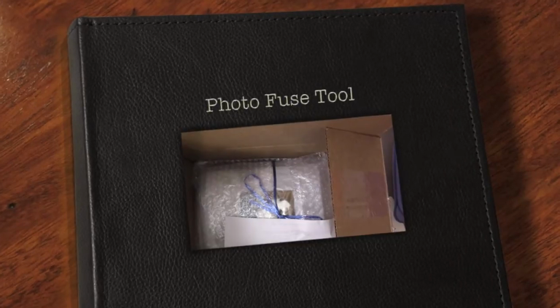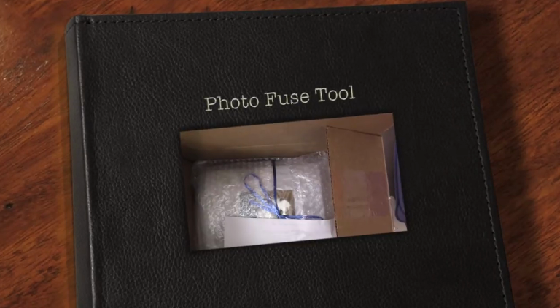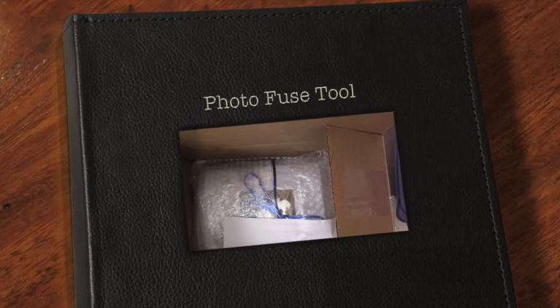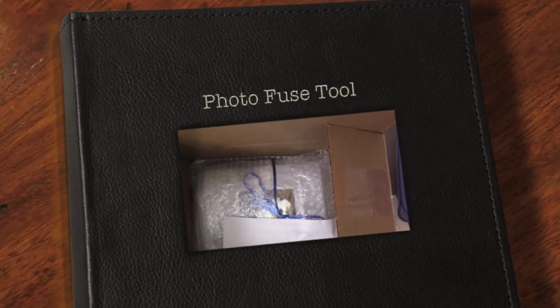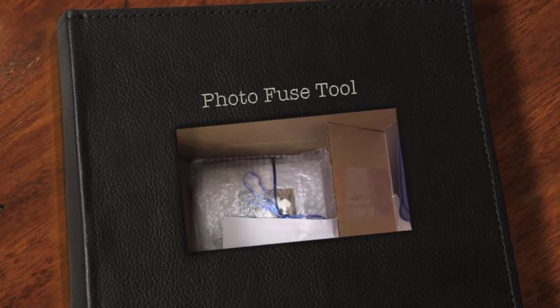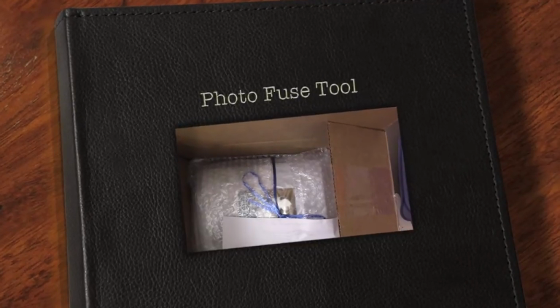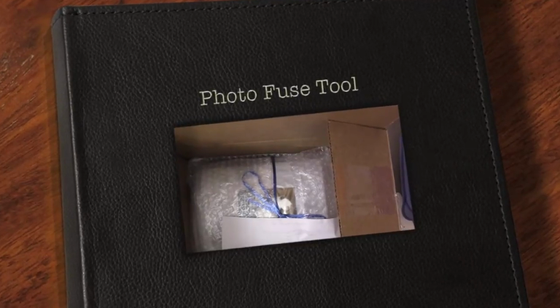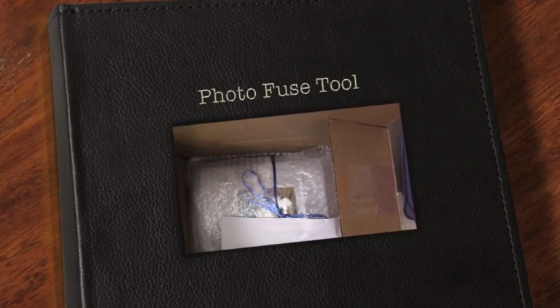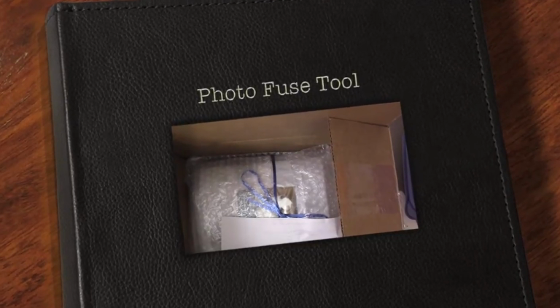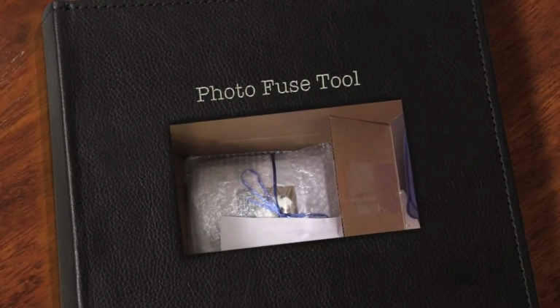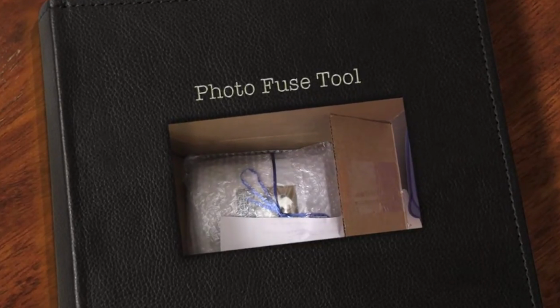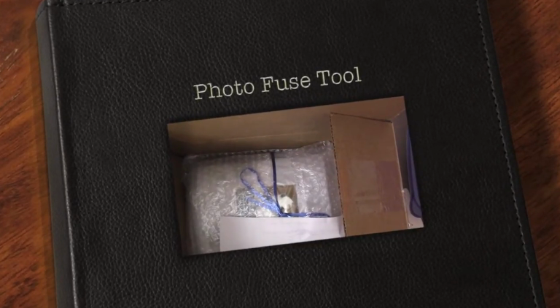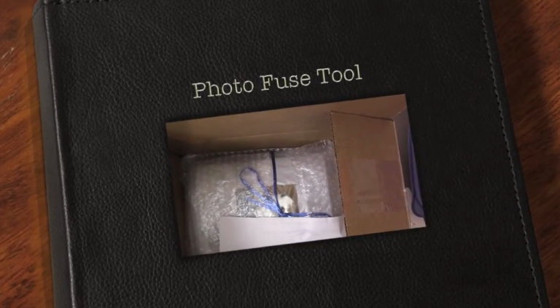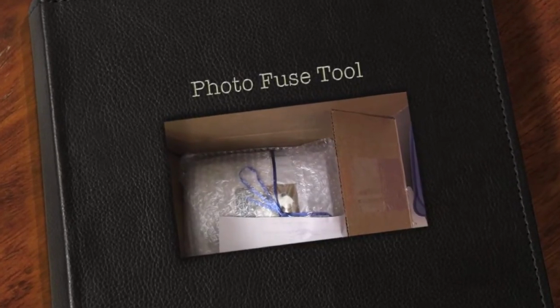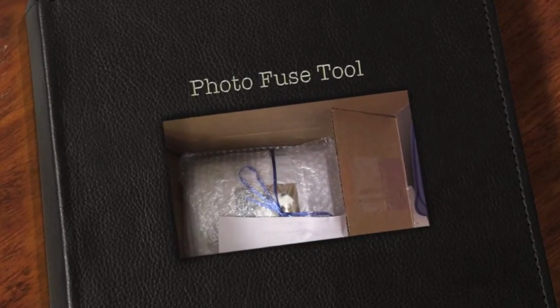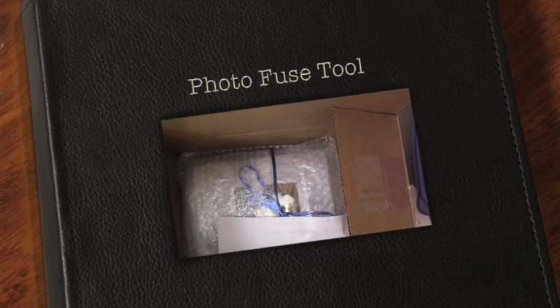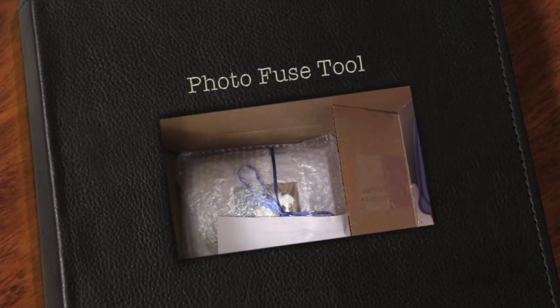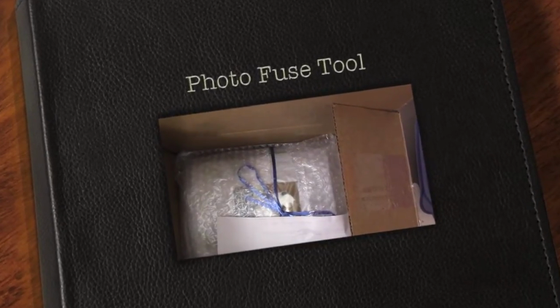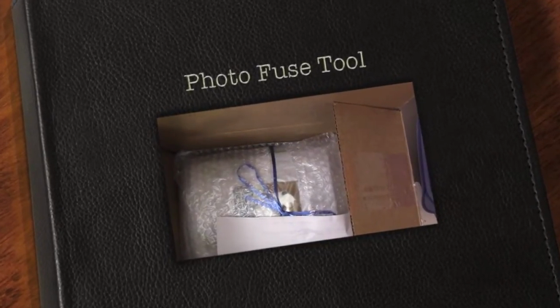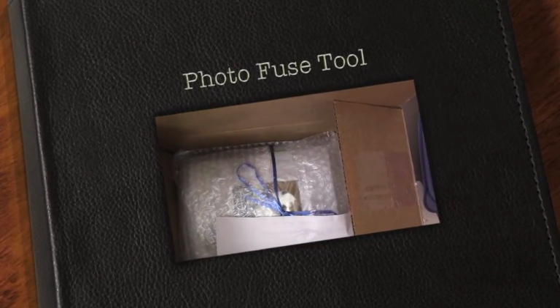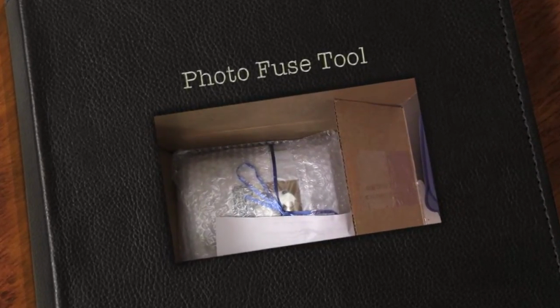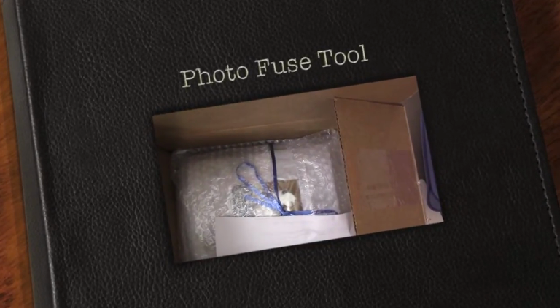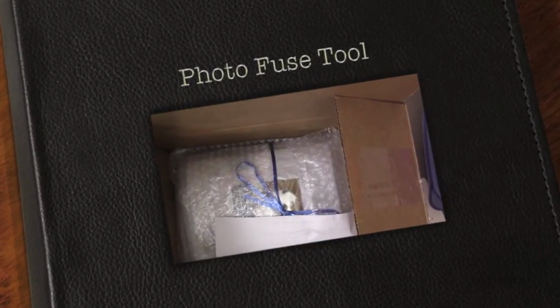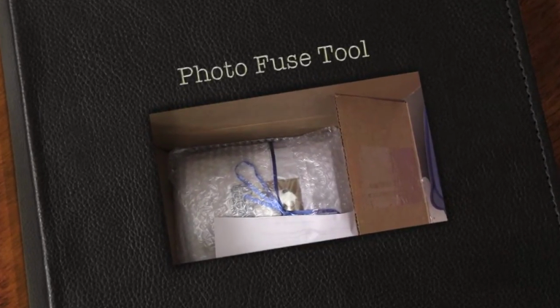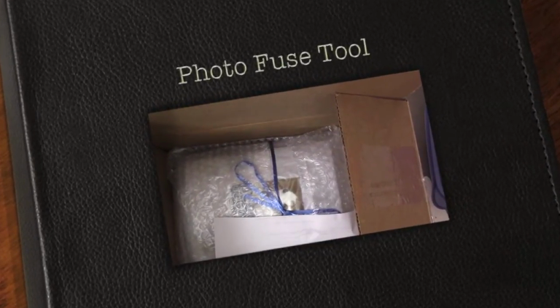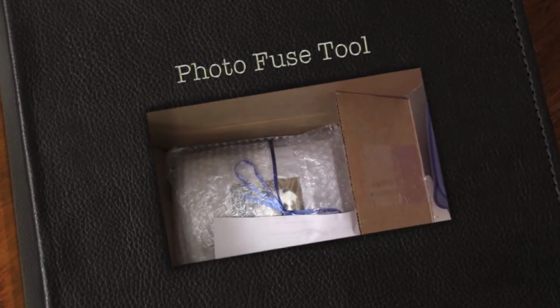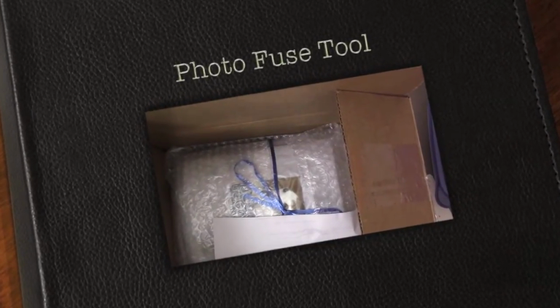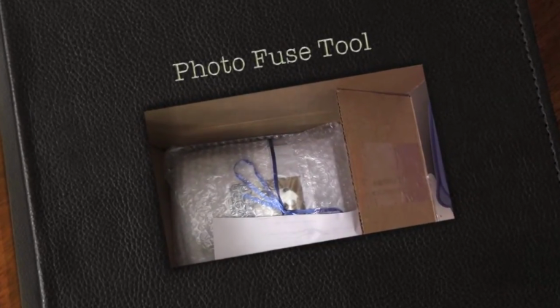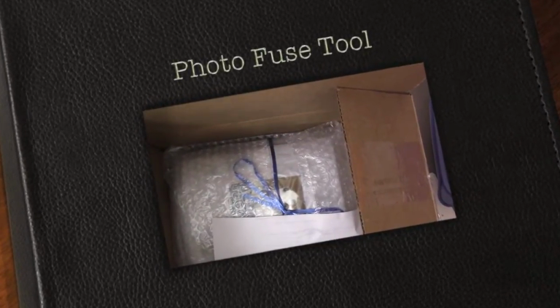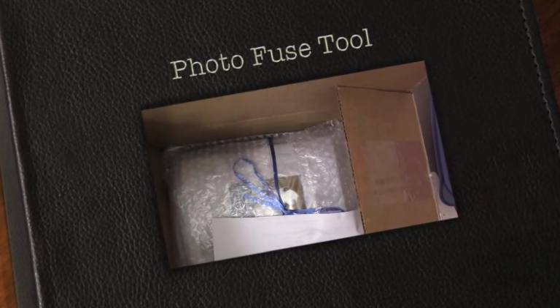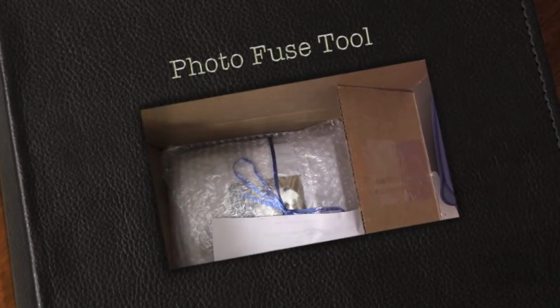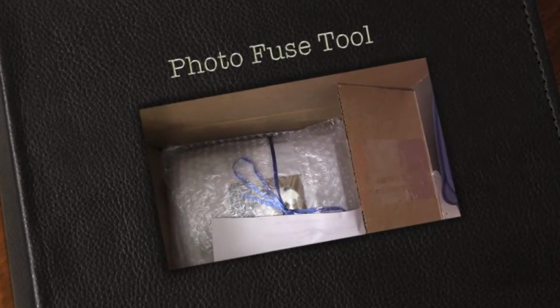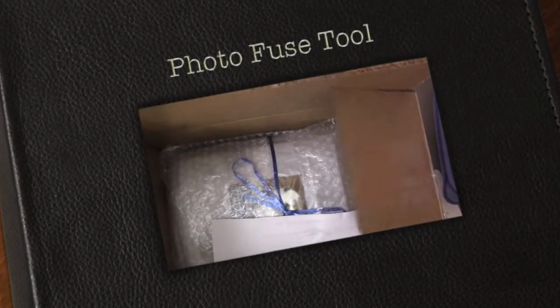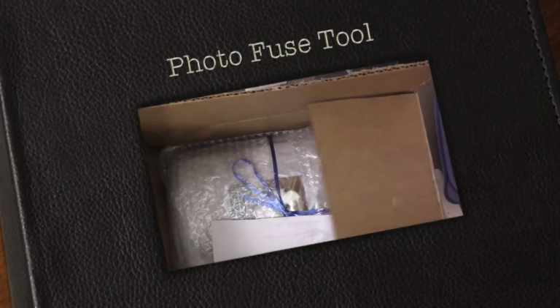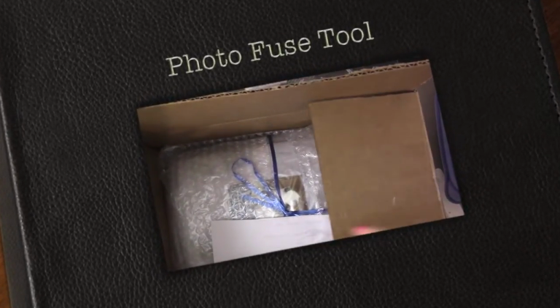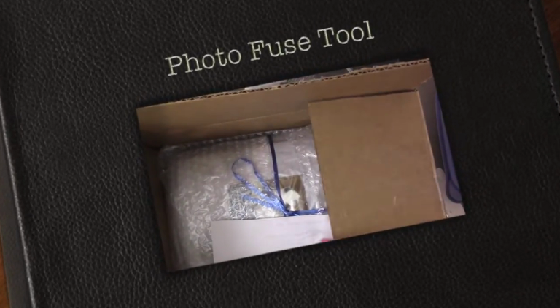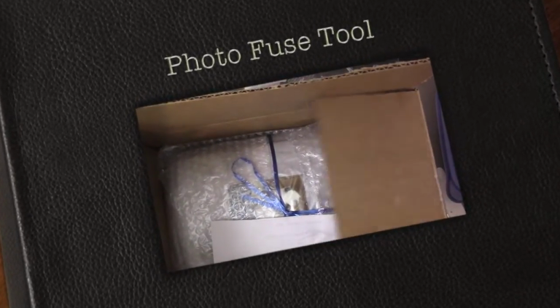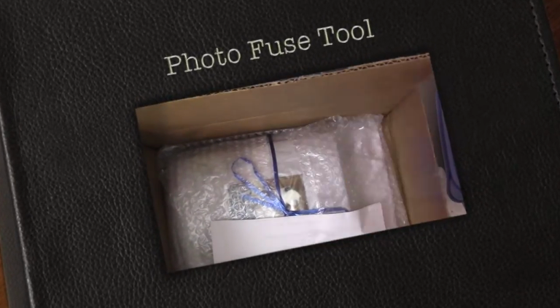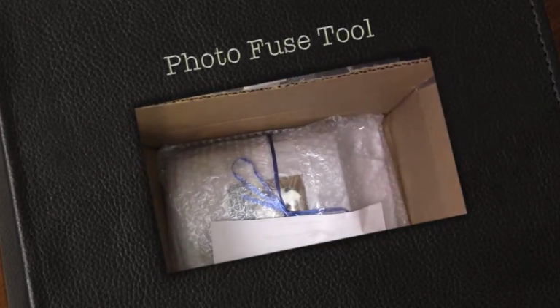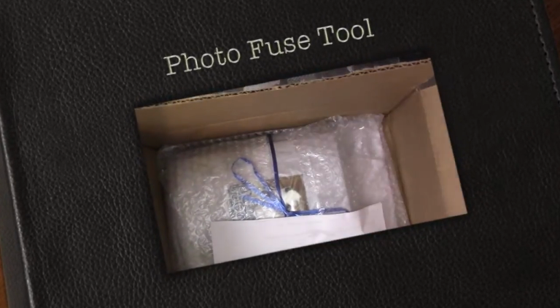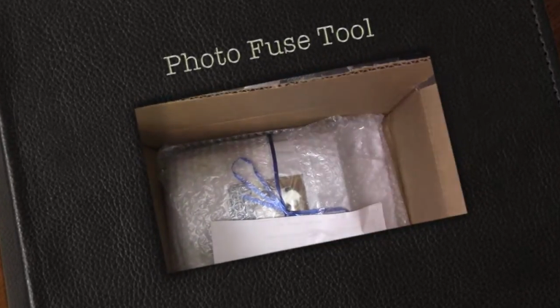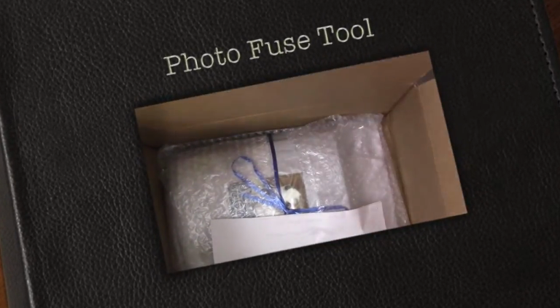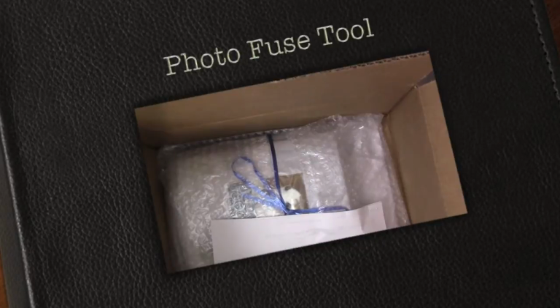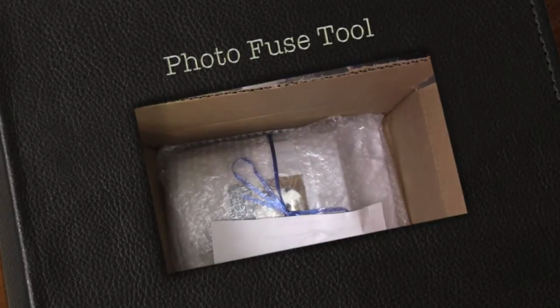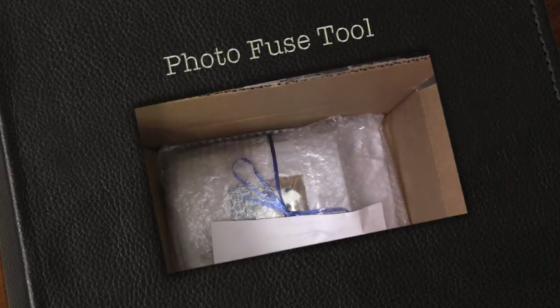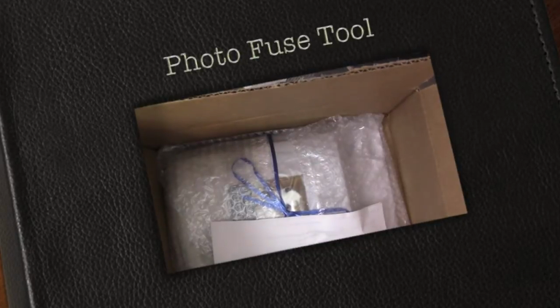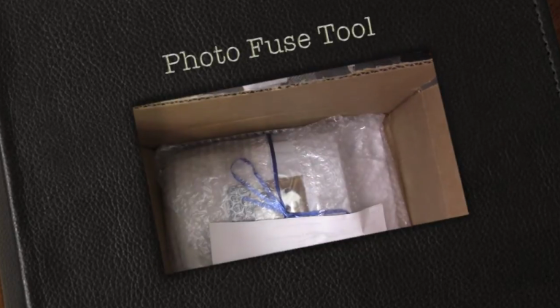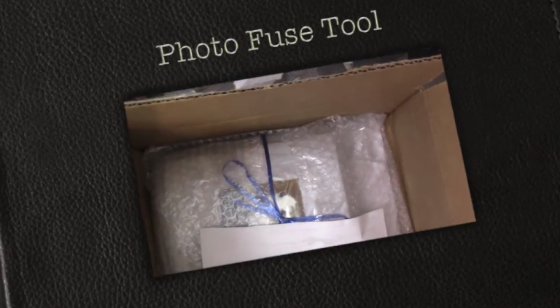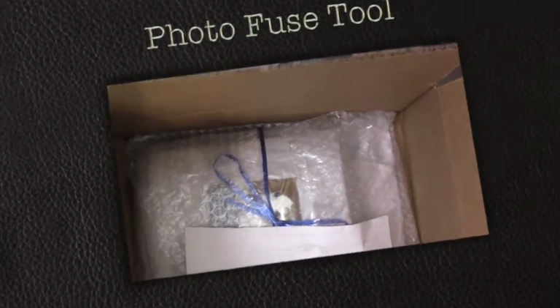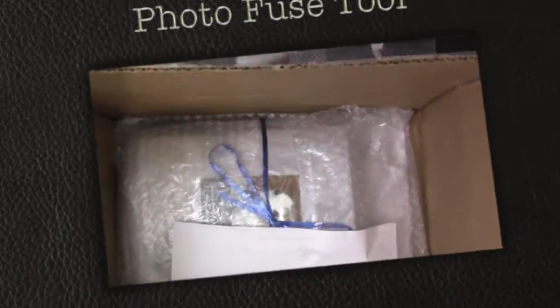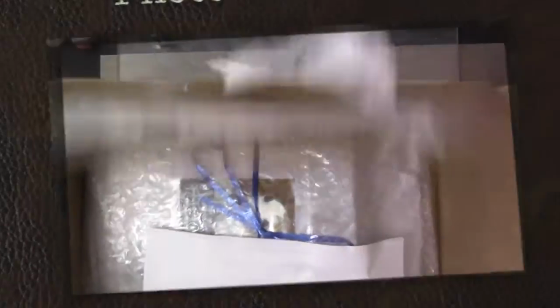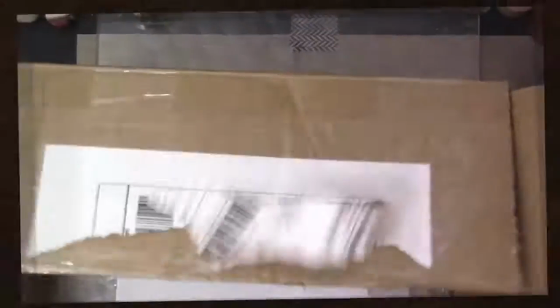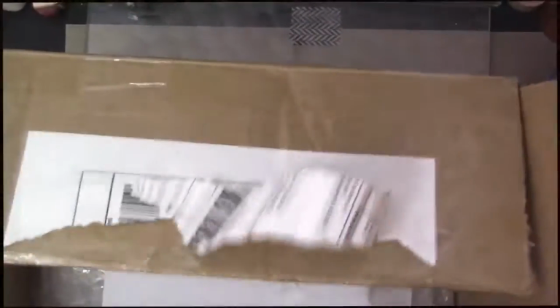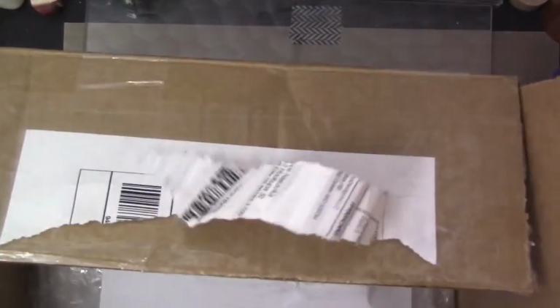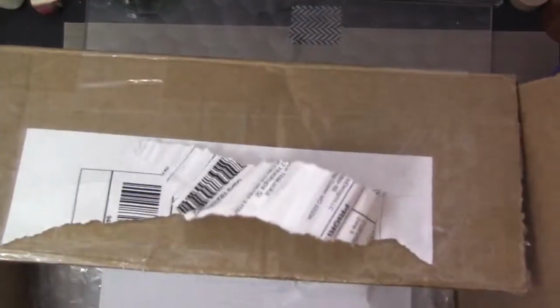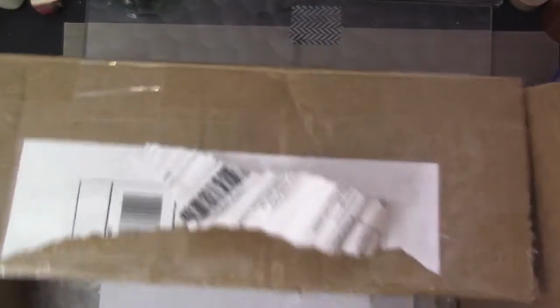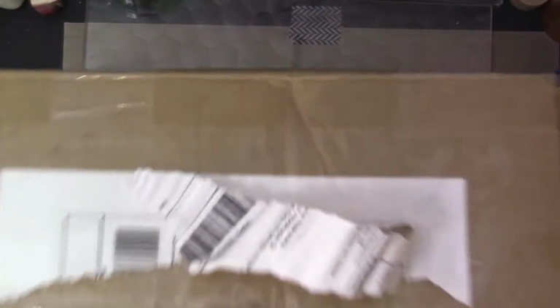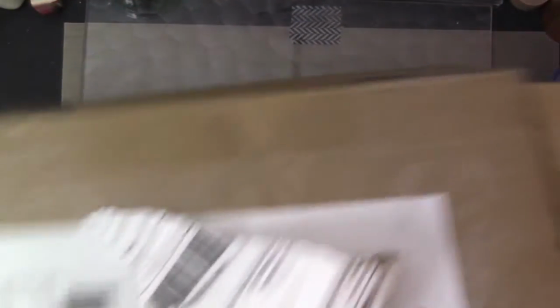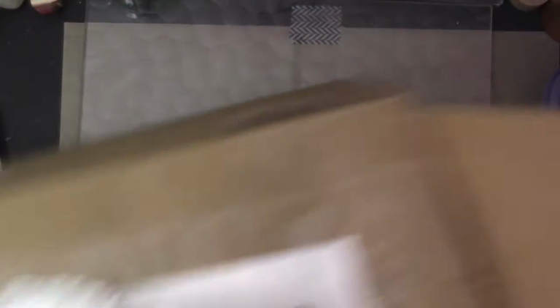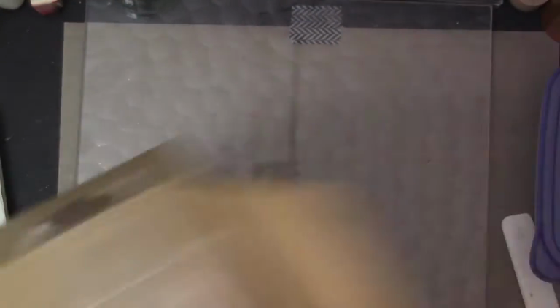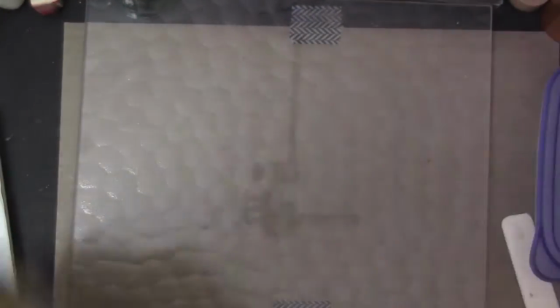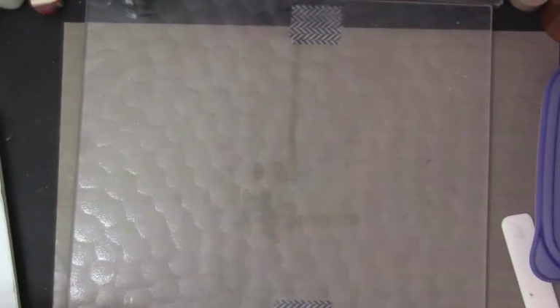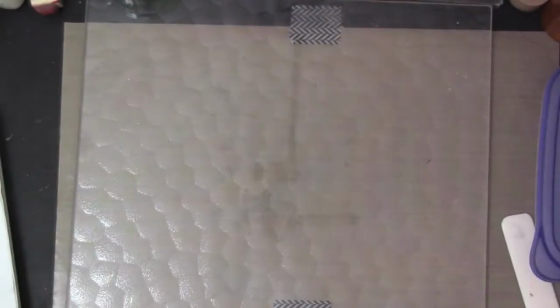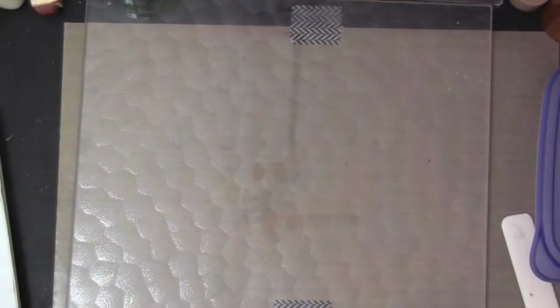Hello guys, this is Joyce from EnjoyScrapin2. I got a small package from Tupelo Designs LLC.